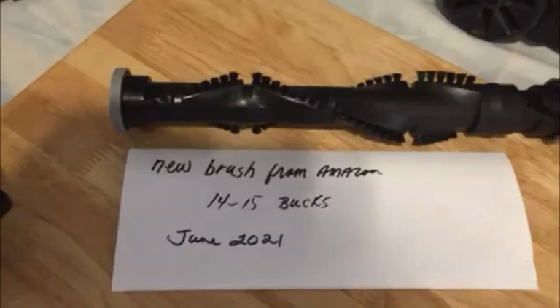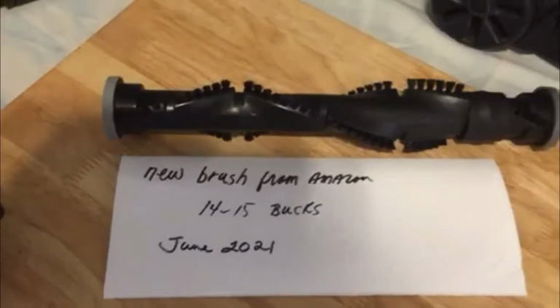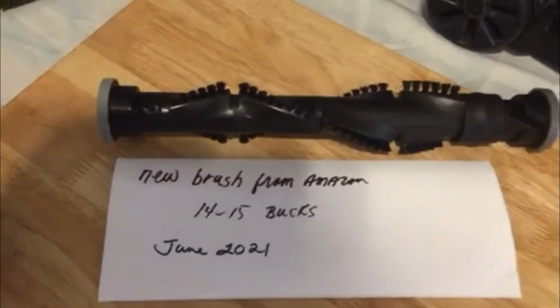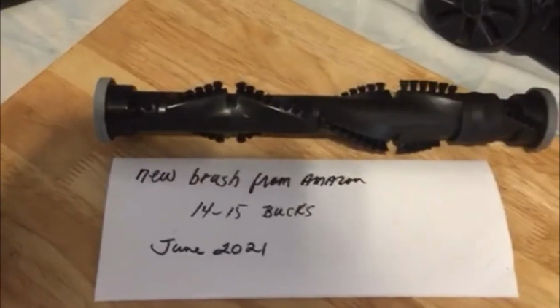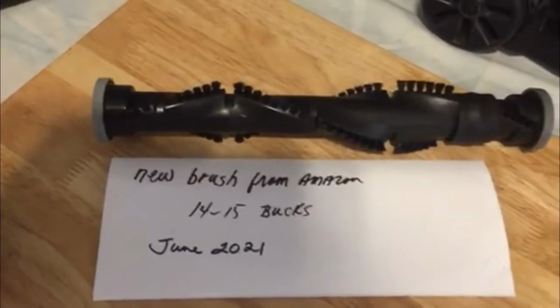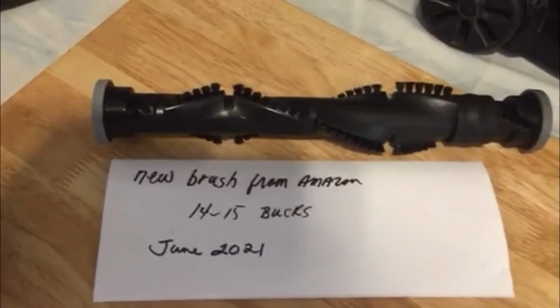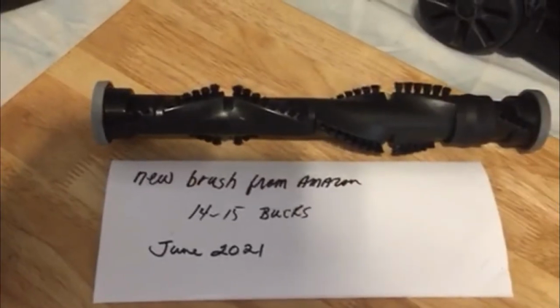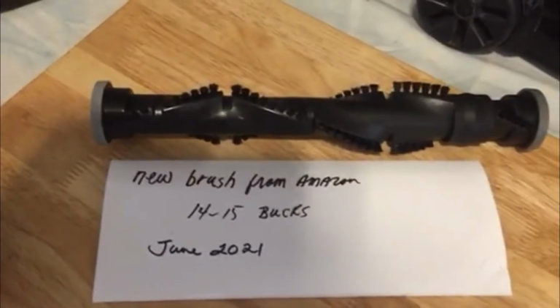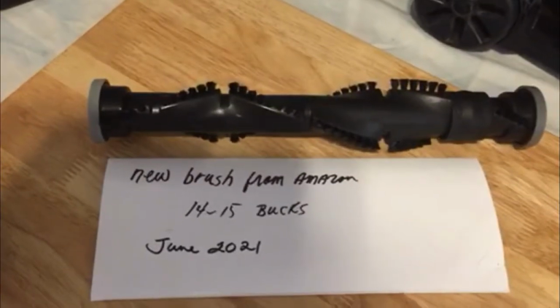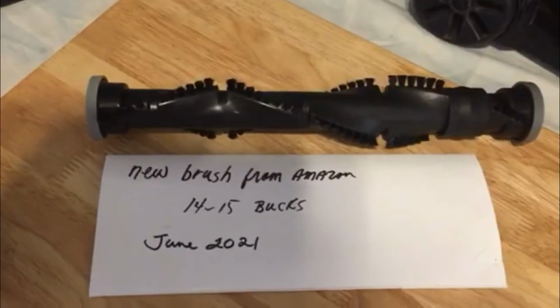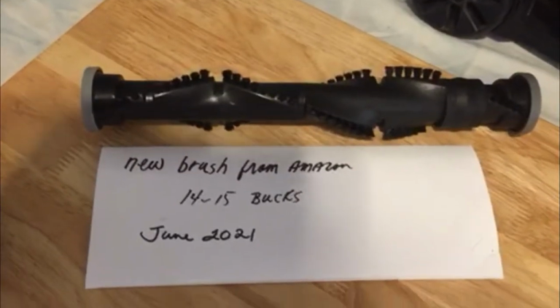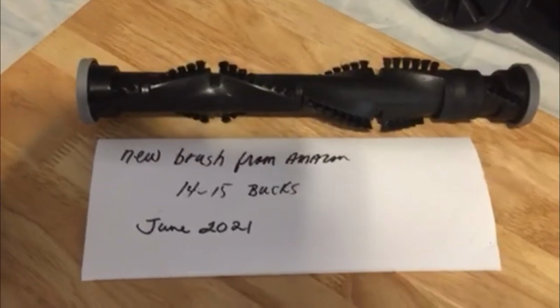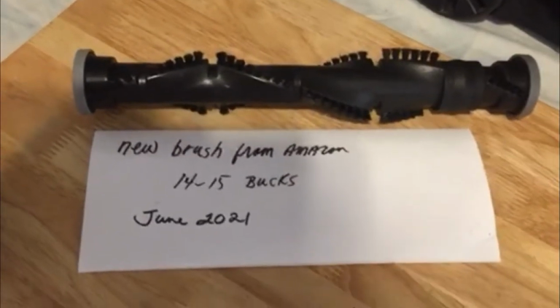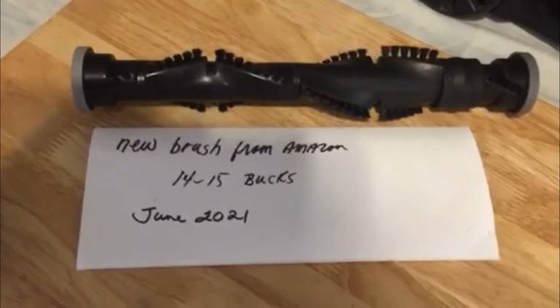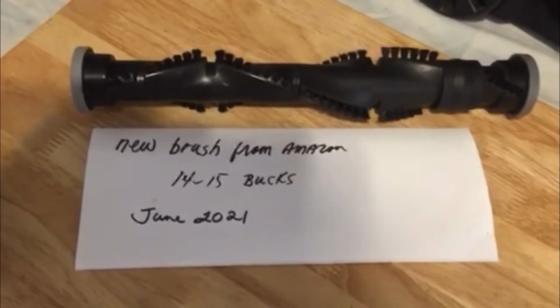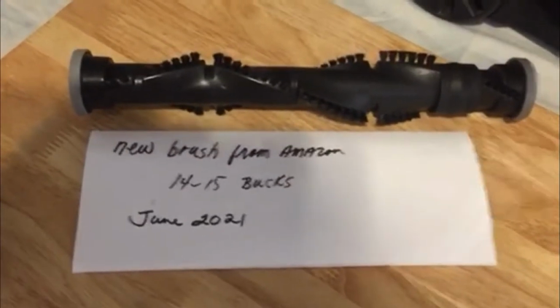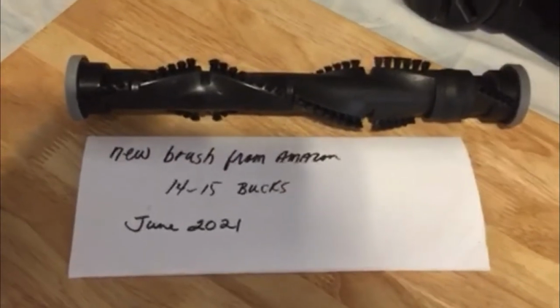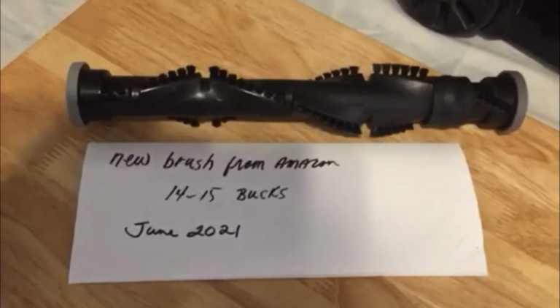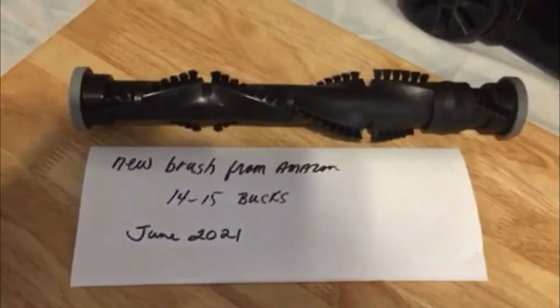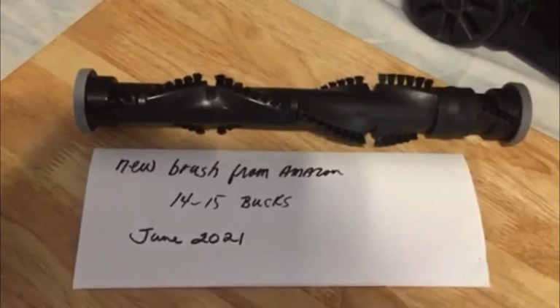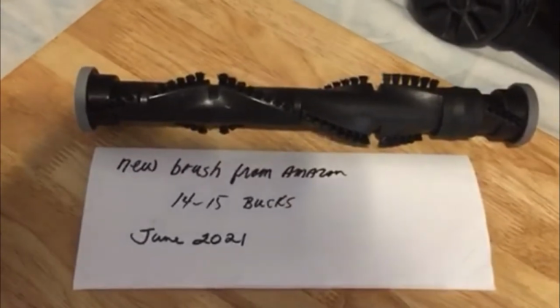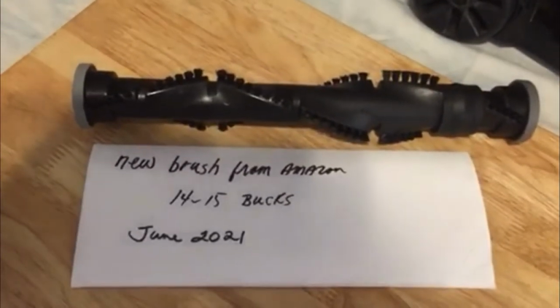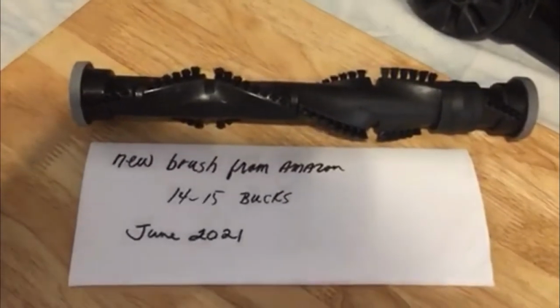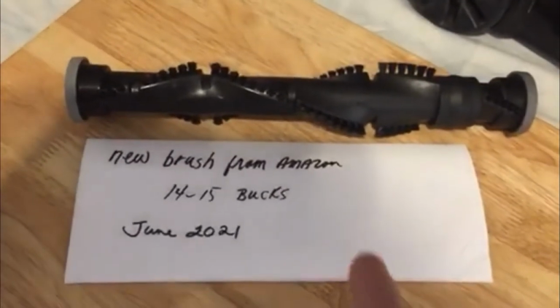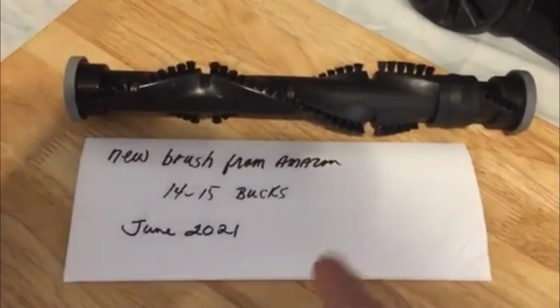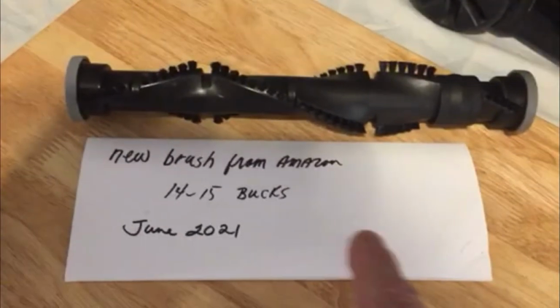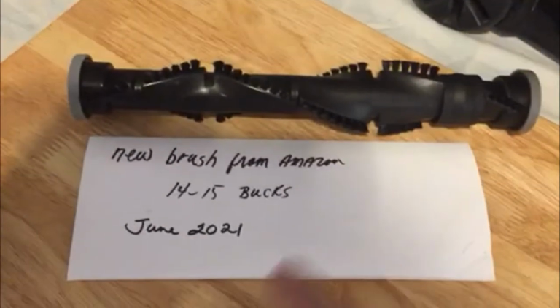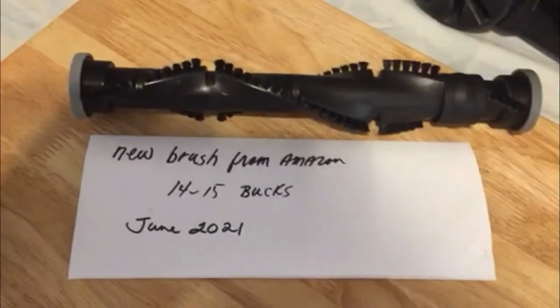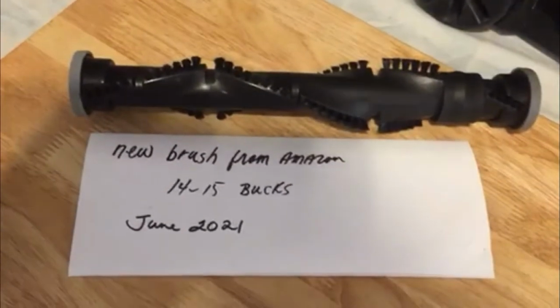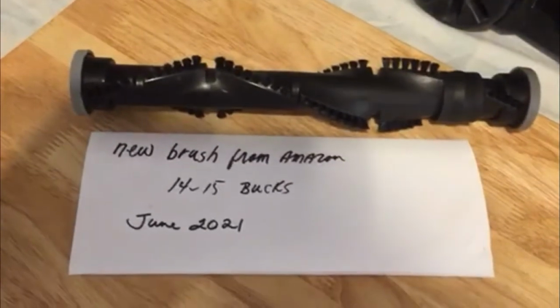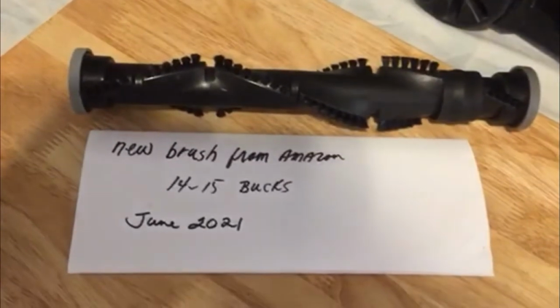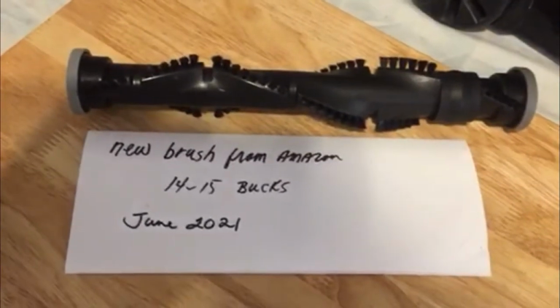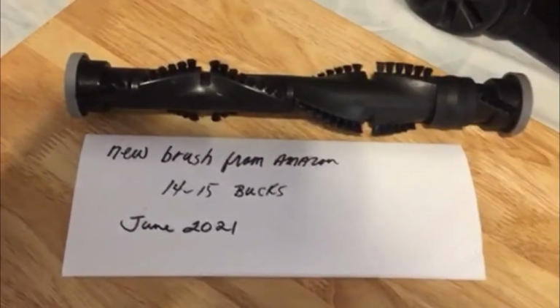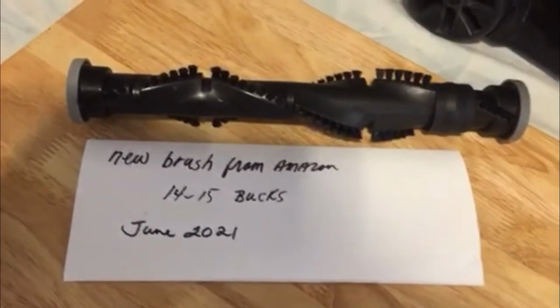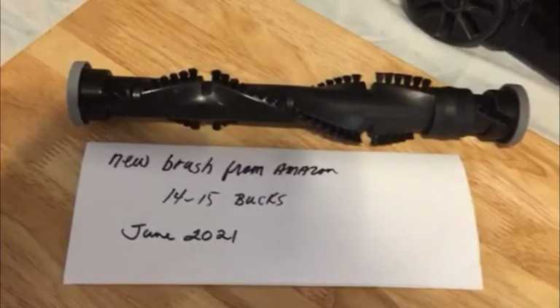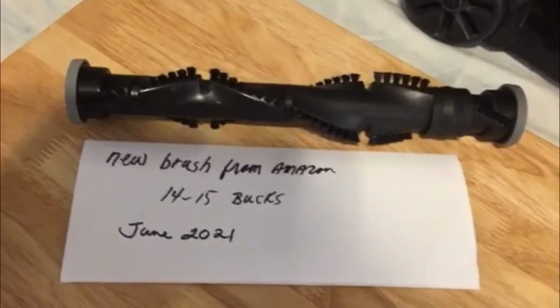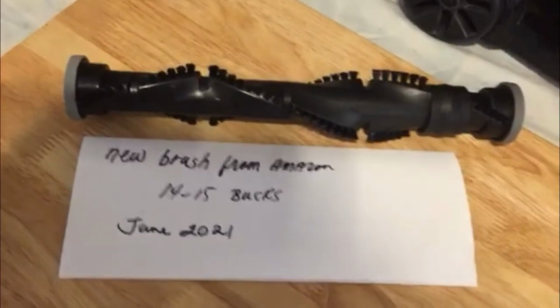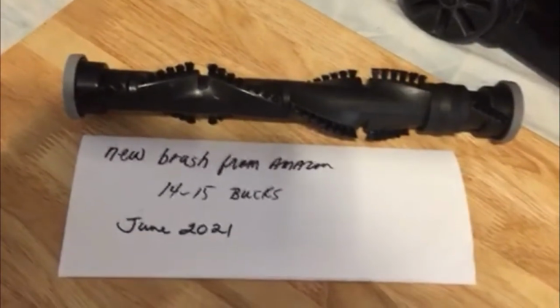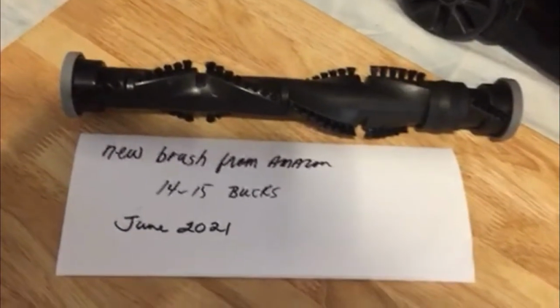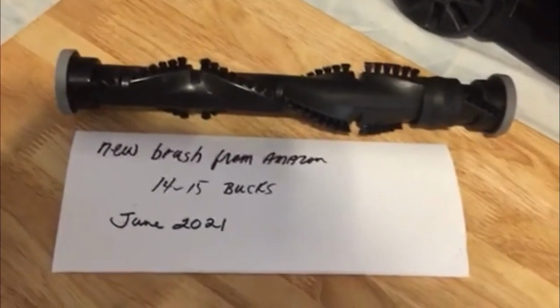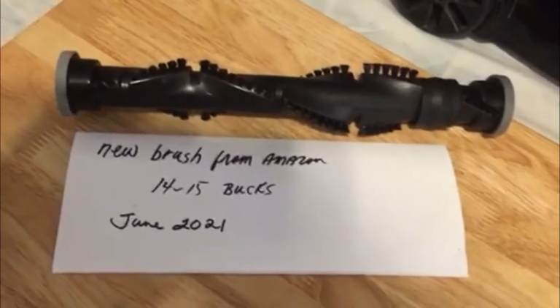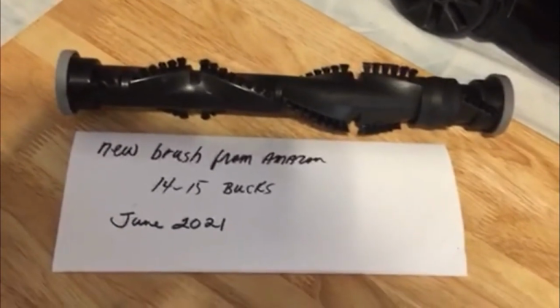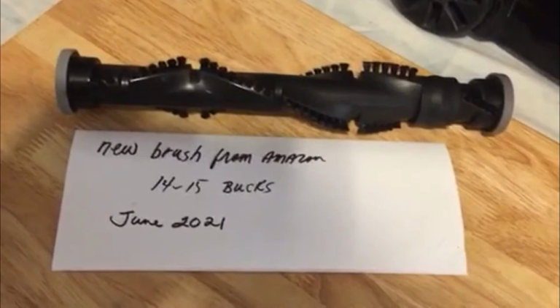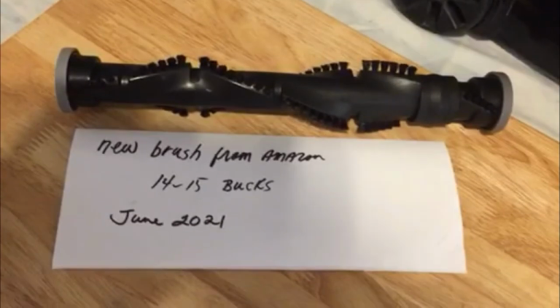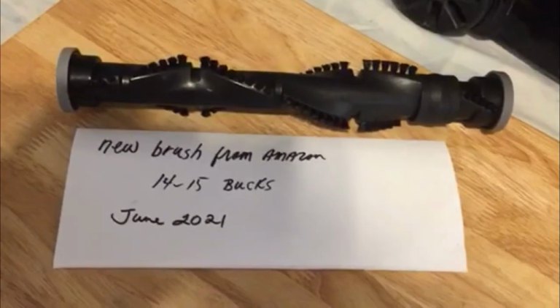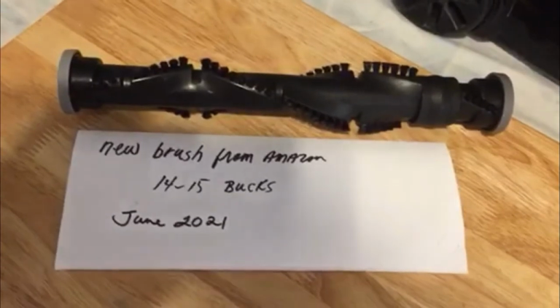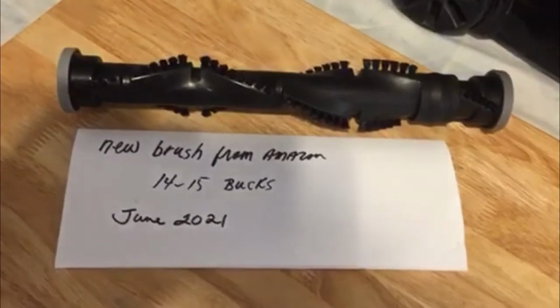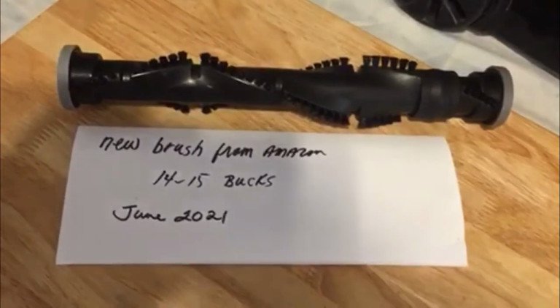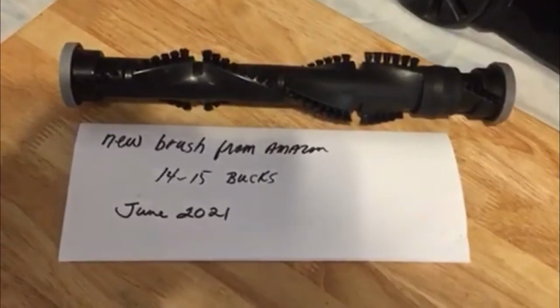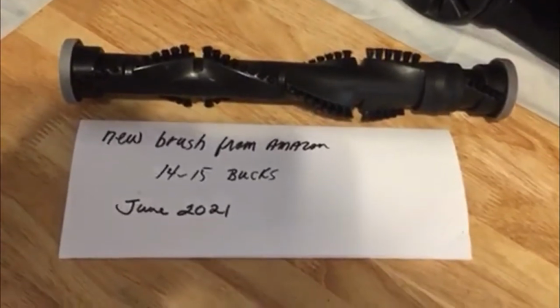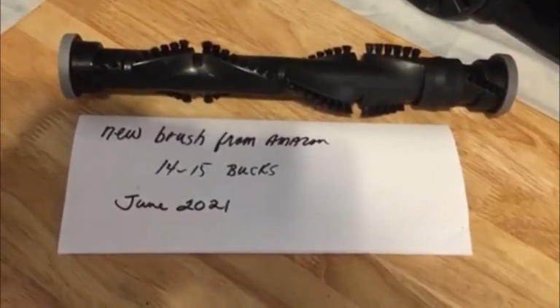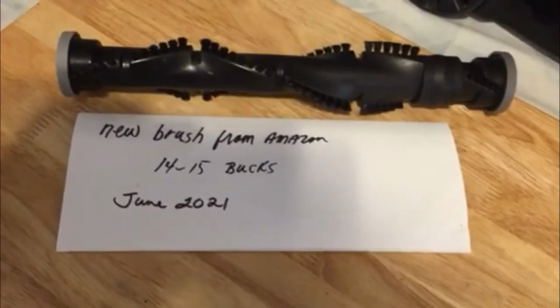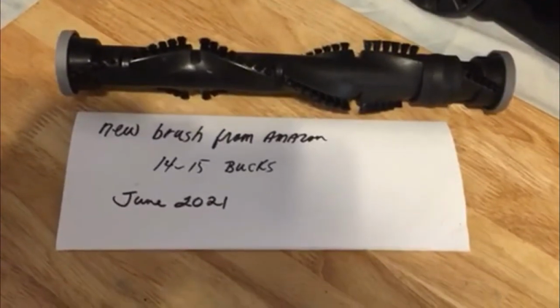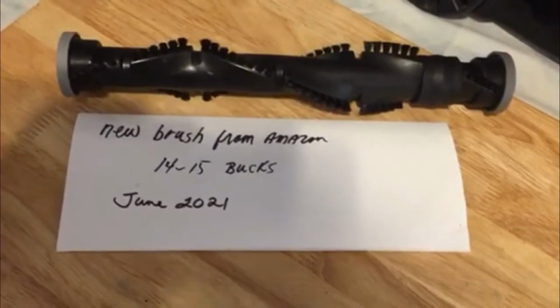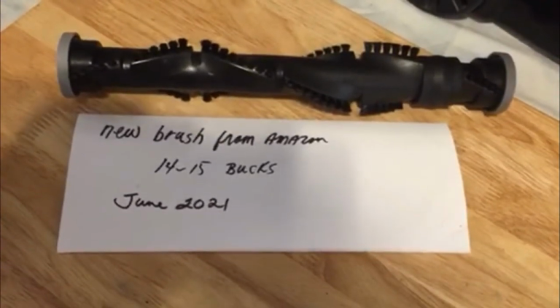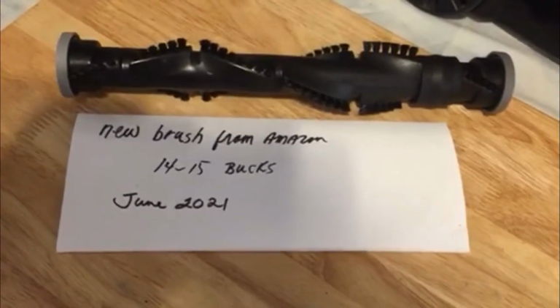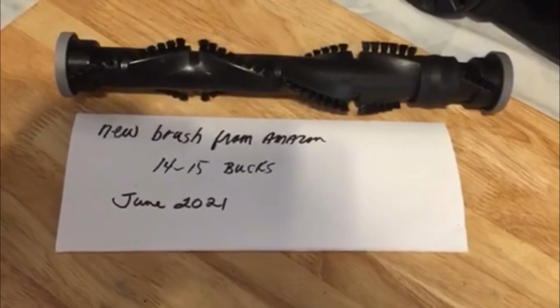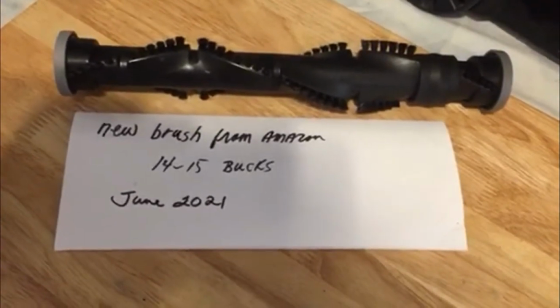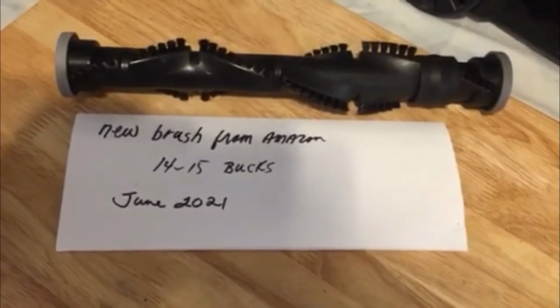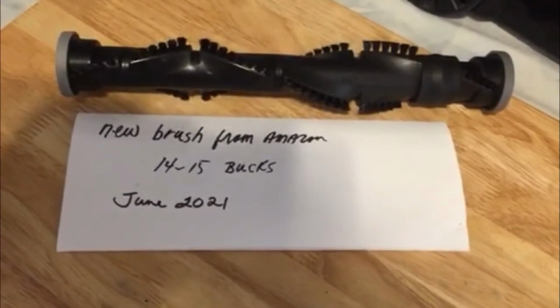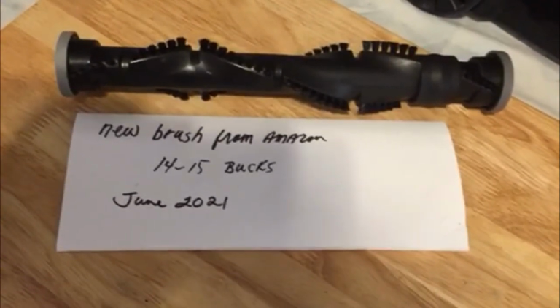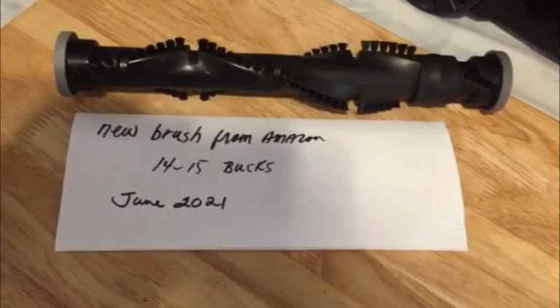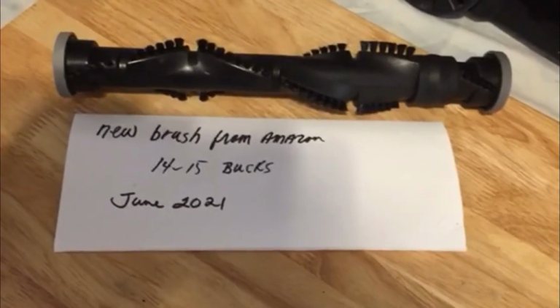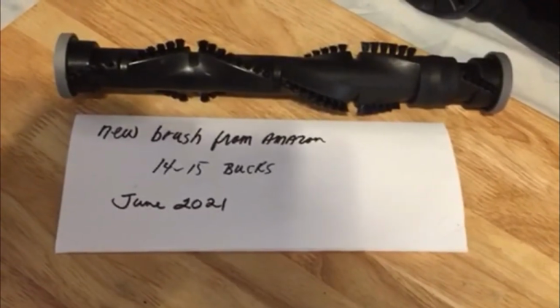Continuing on with the brush — a new brush from Amazon, about $14 to $15, and this was June 2021.